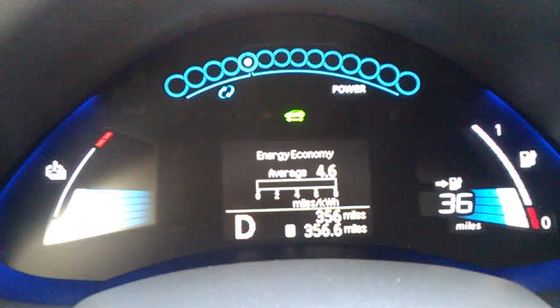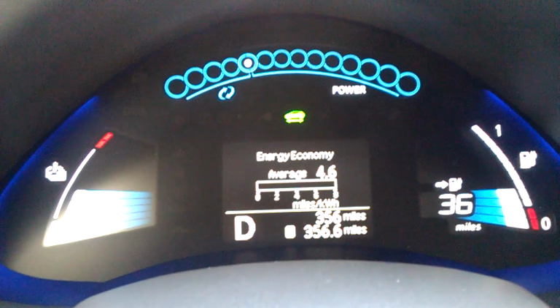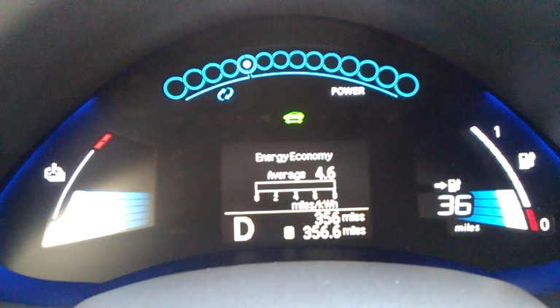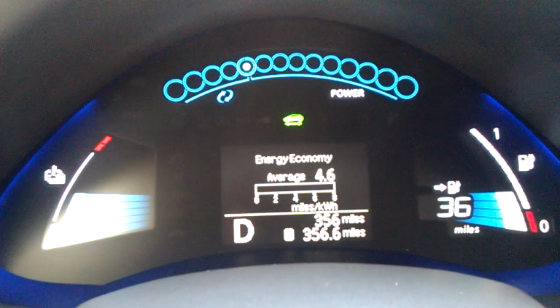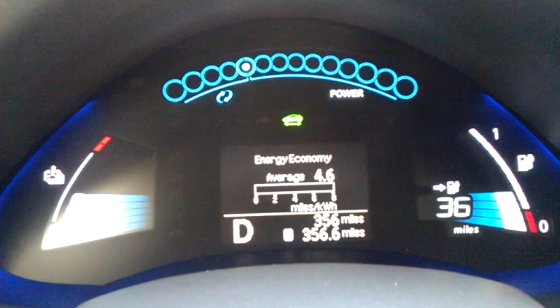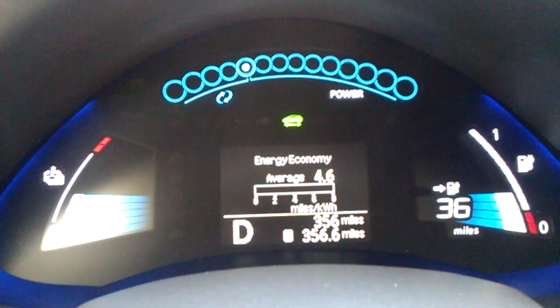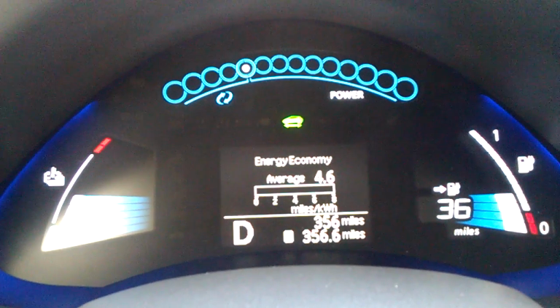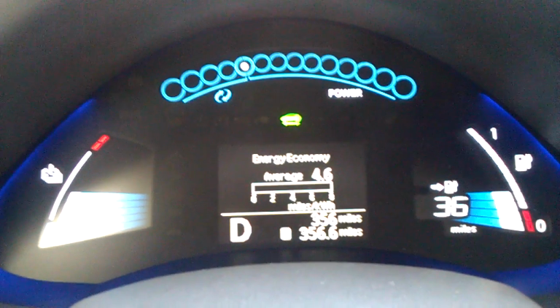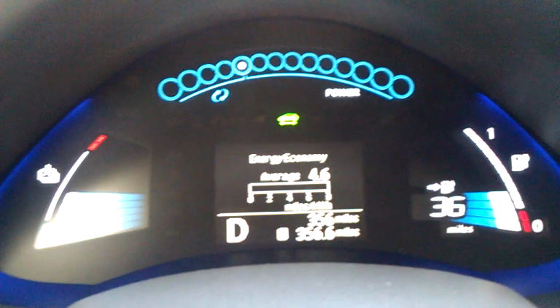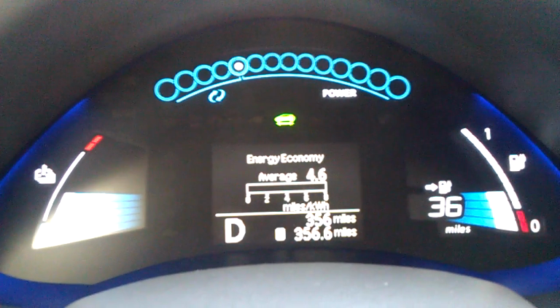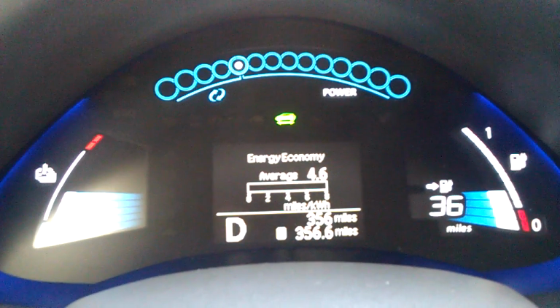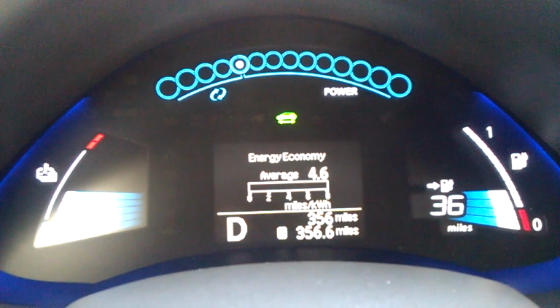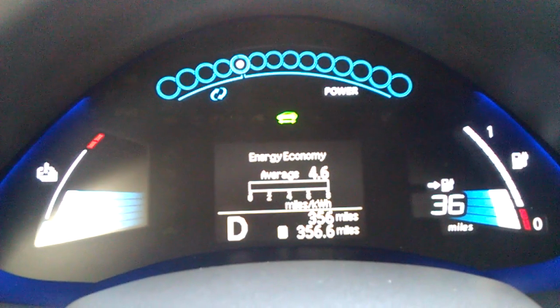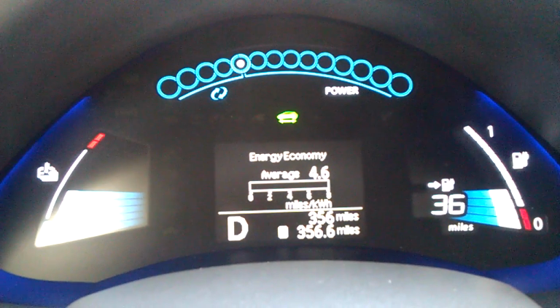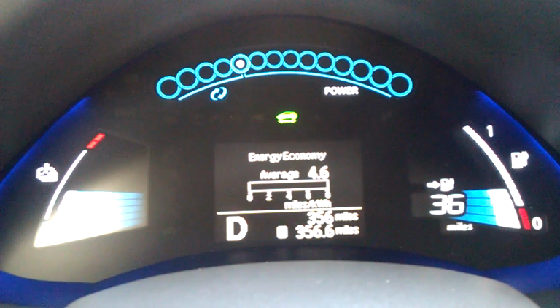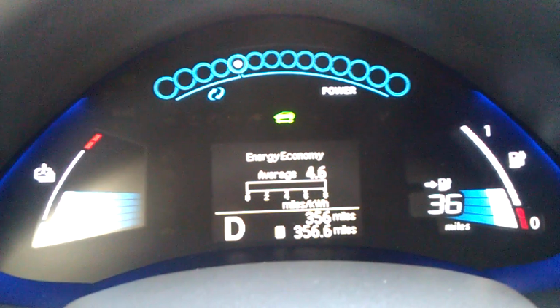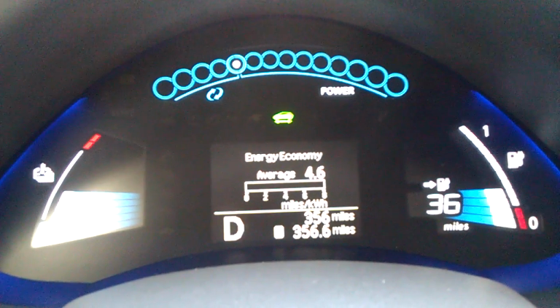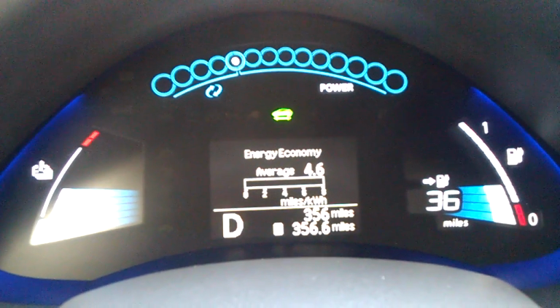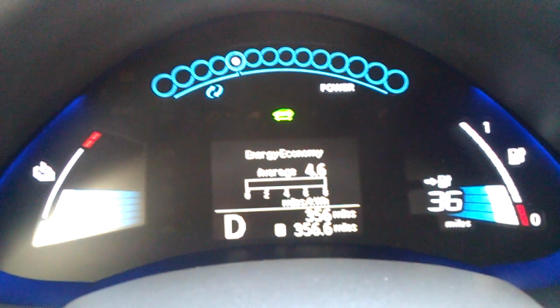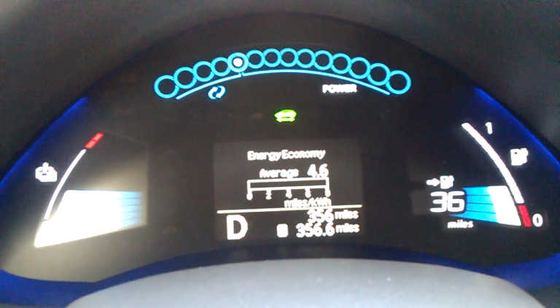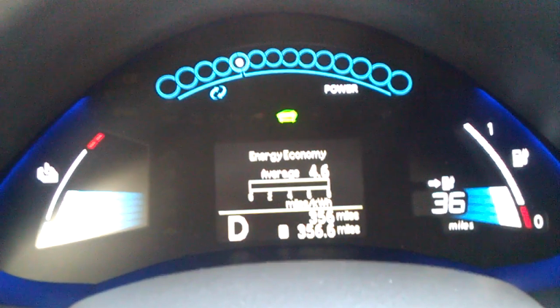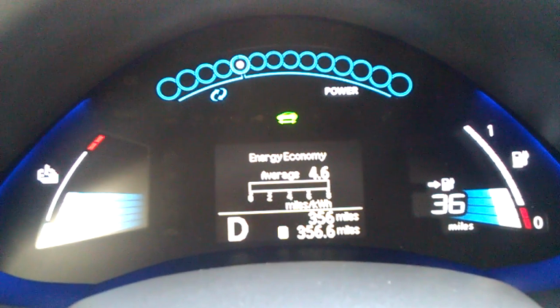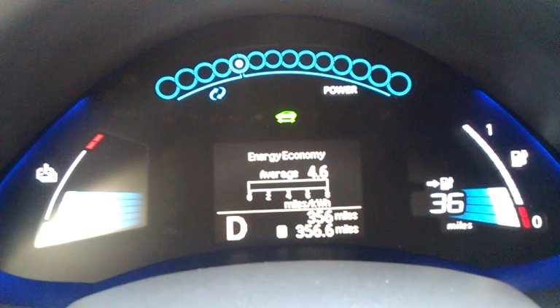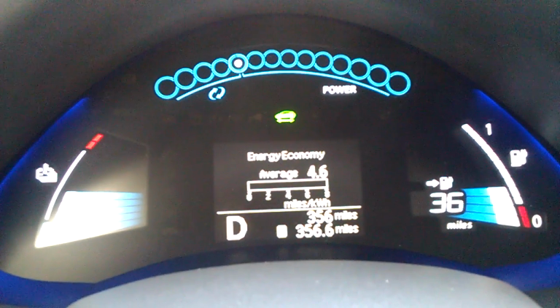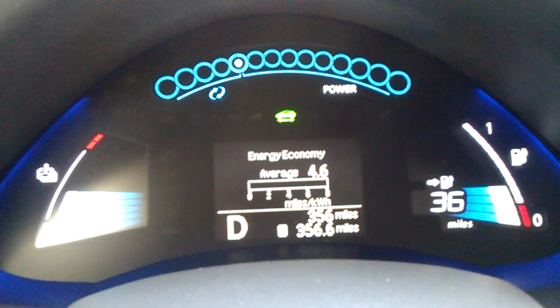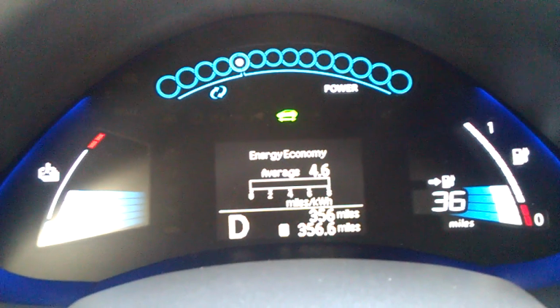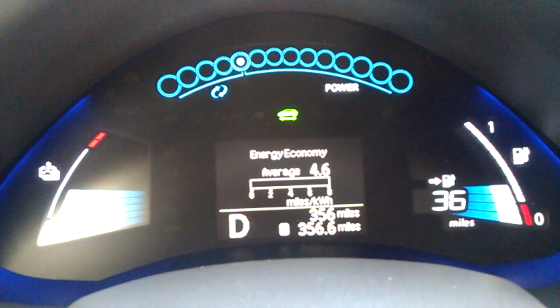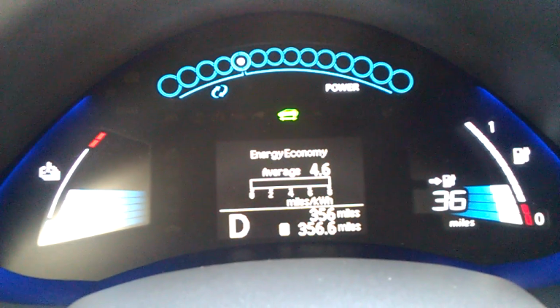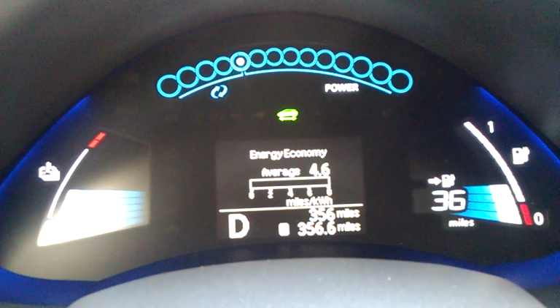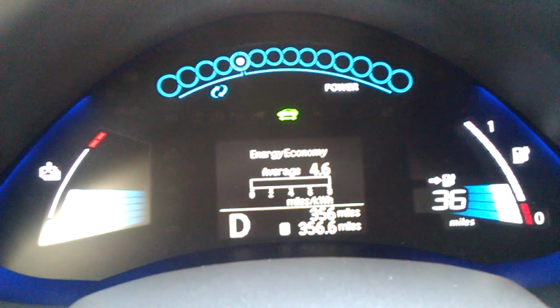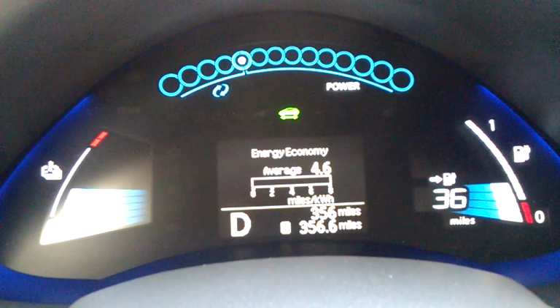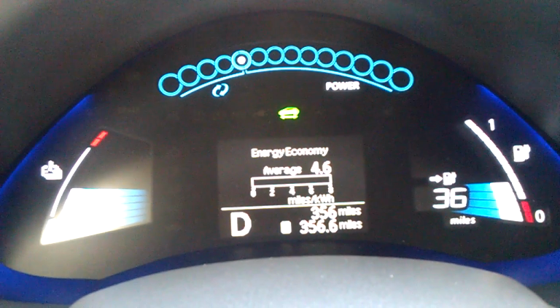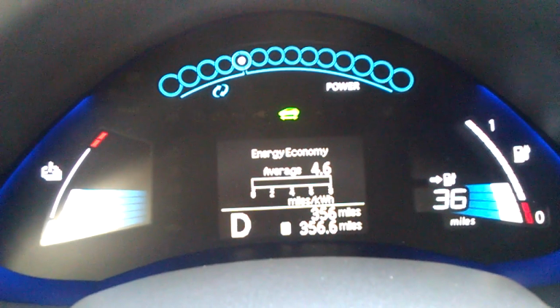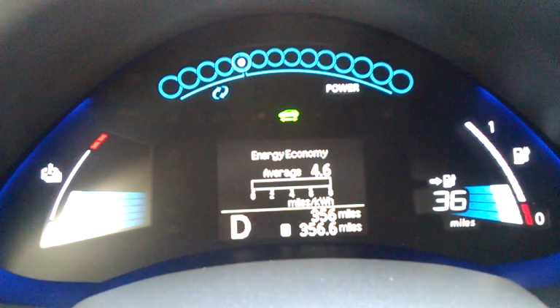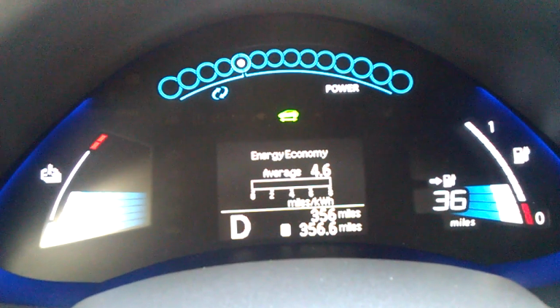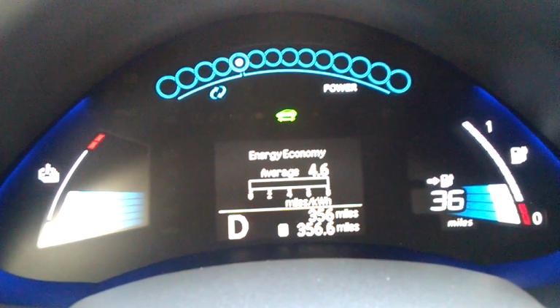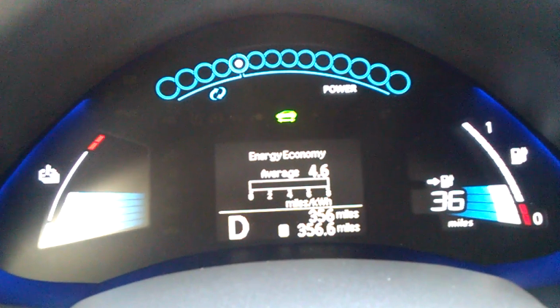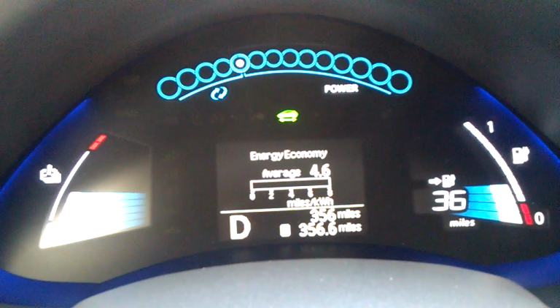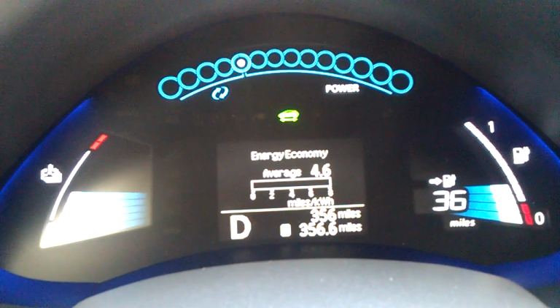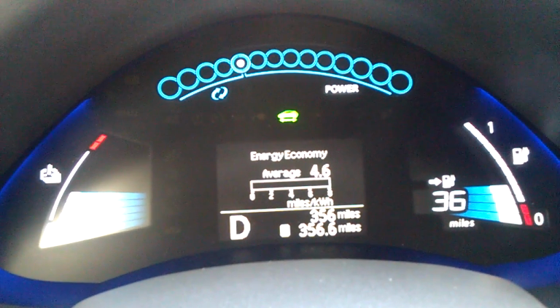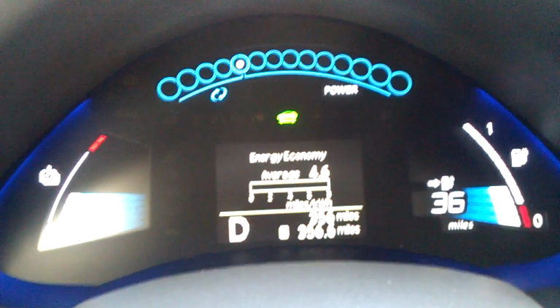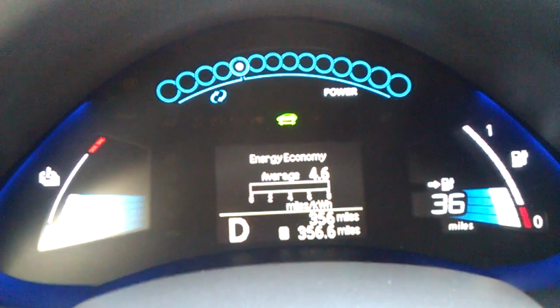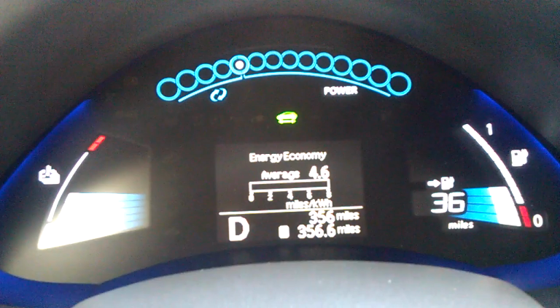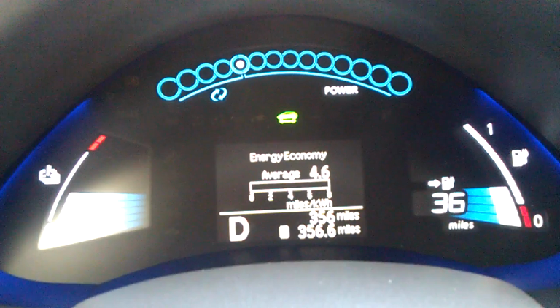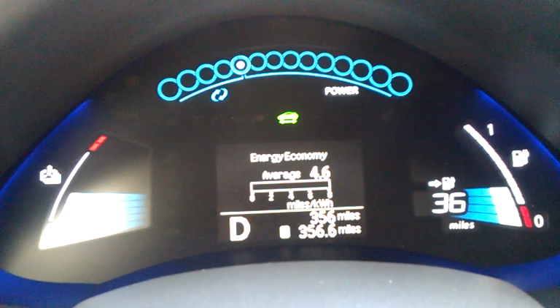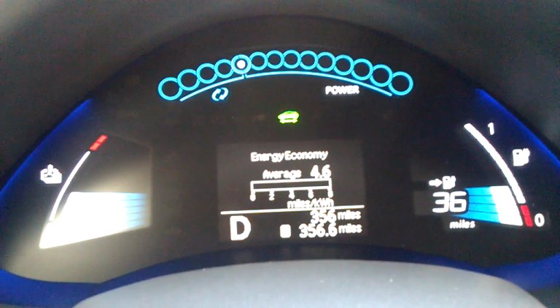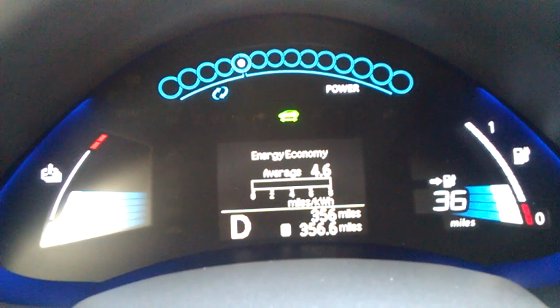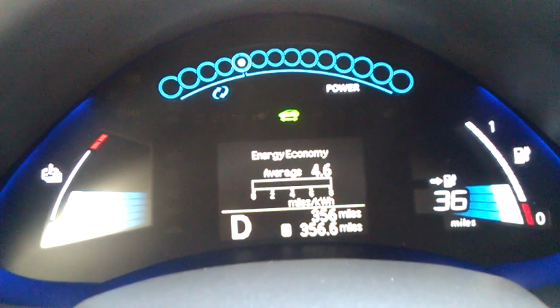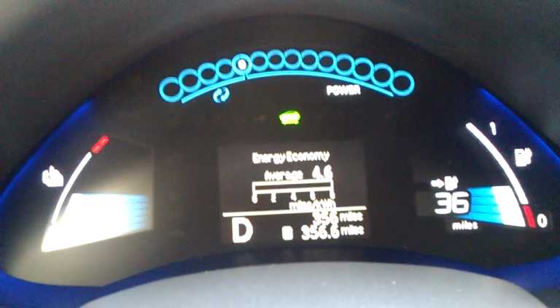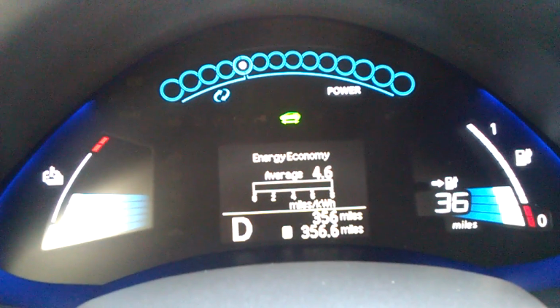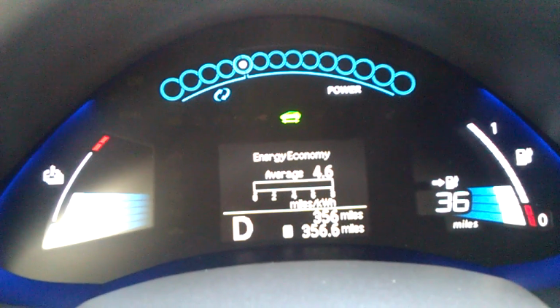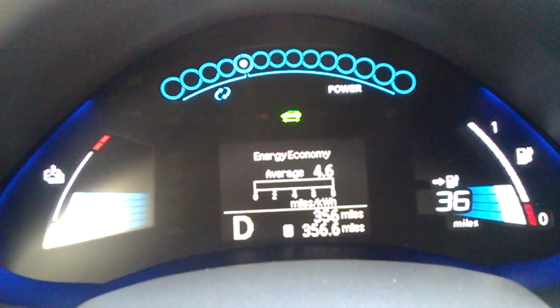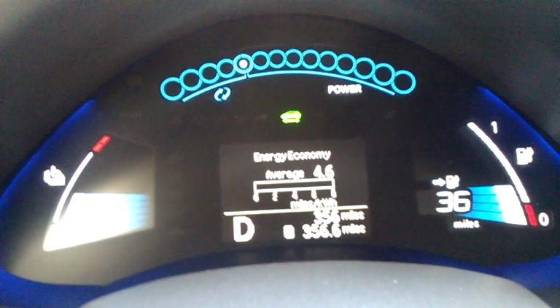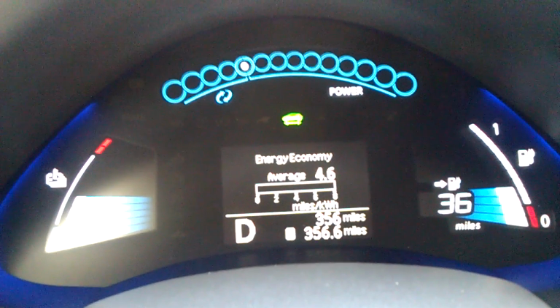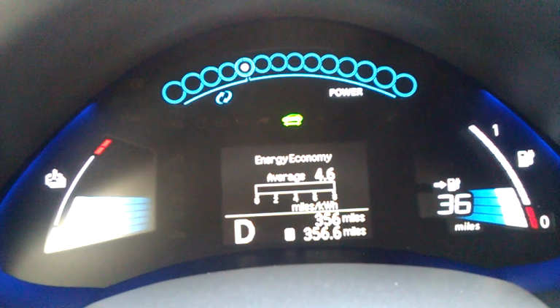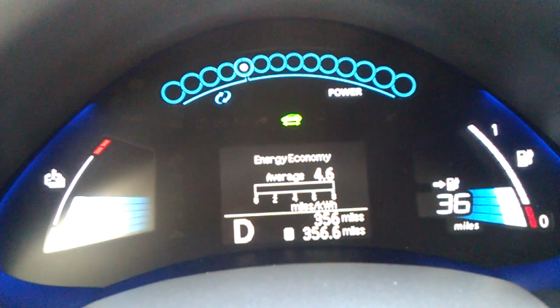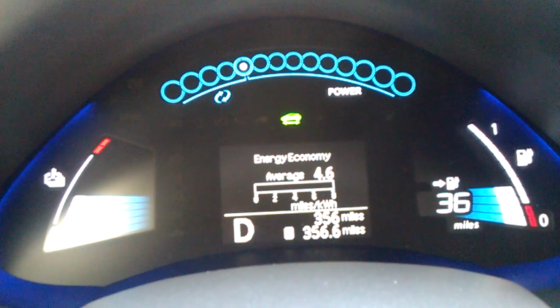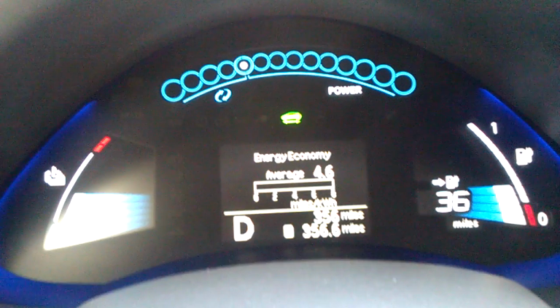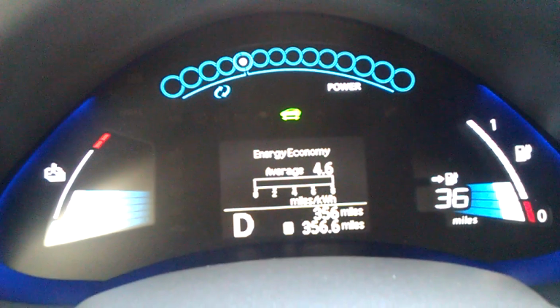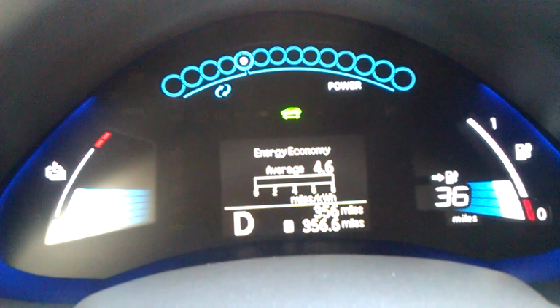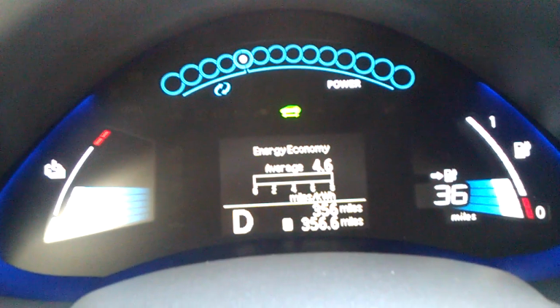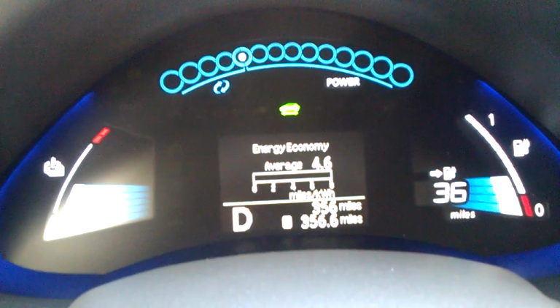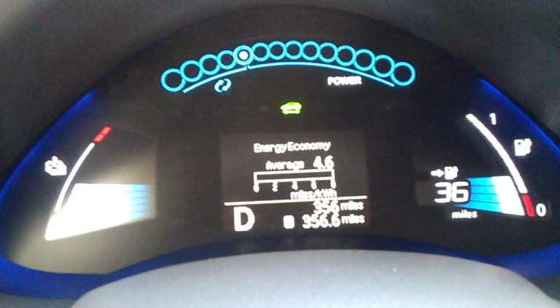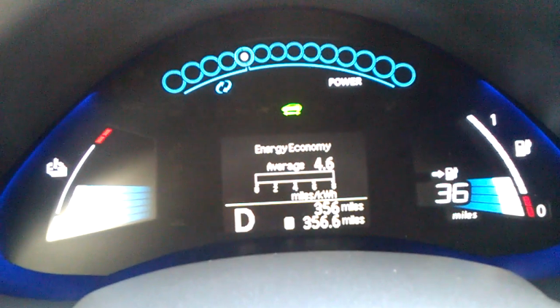I'll keep track of my driving habits and see if I can increase the range on this vehicle or make it more efficient.